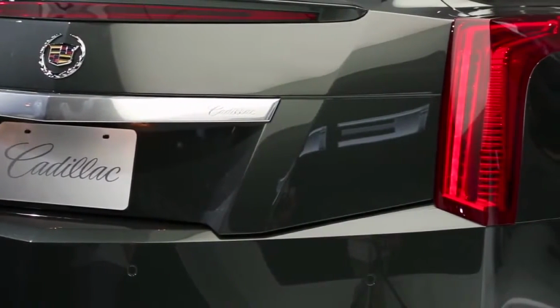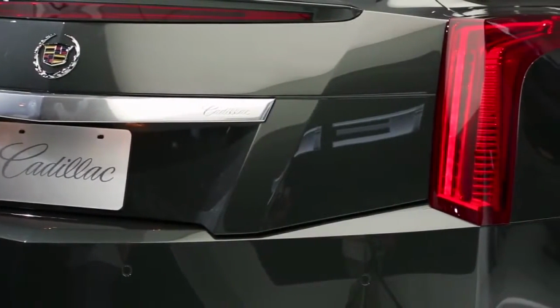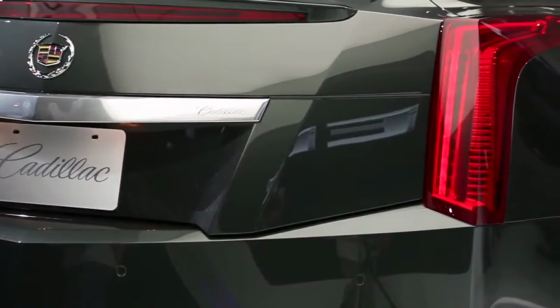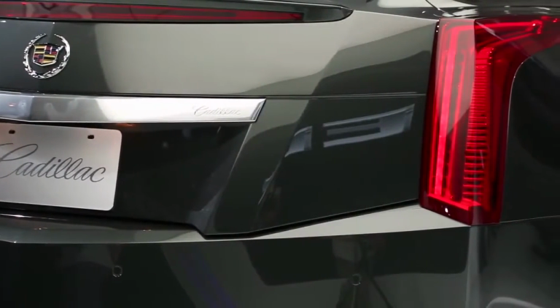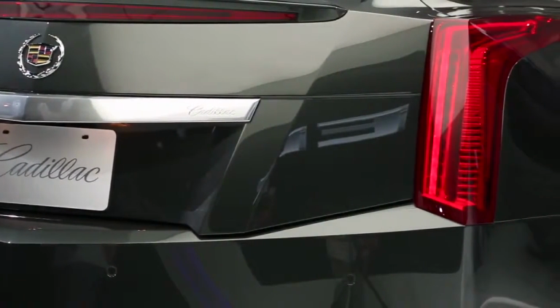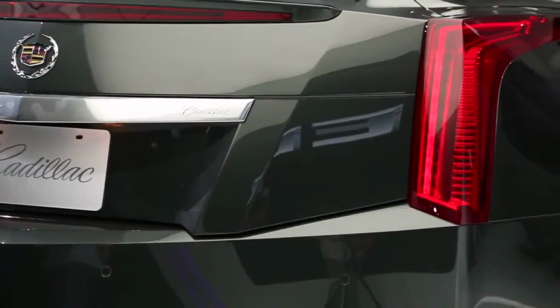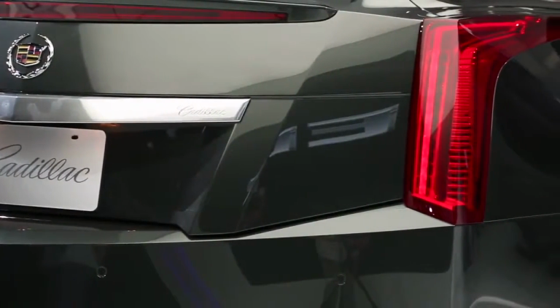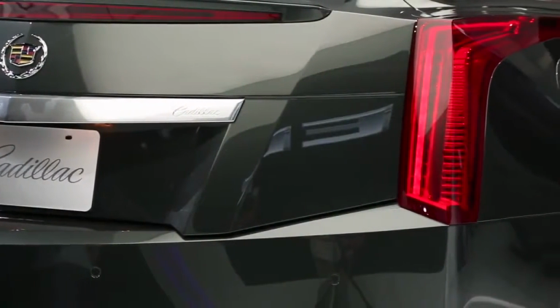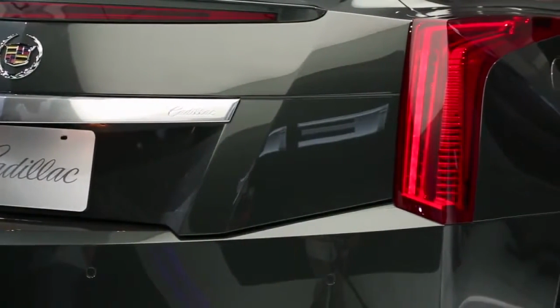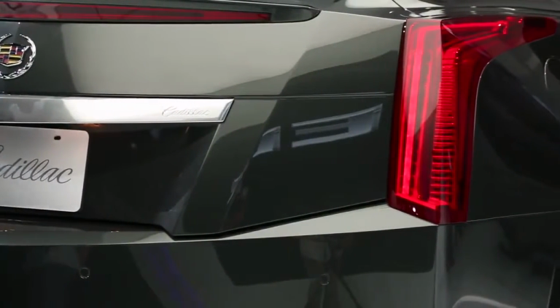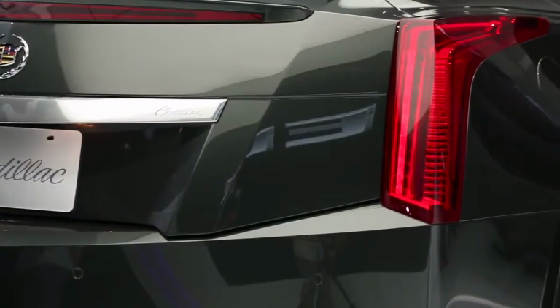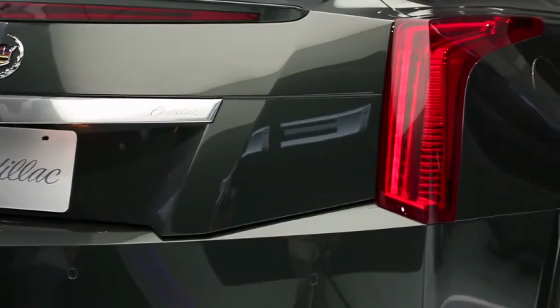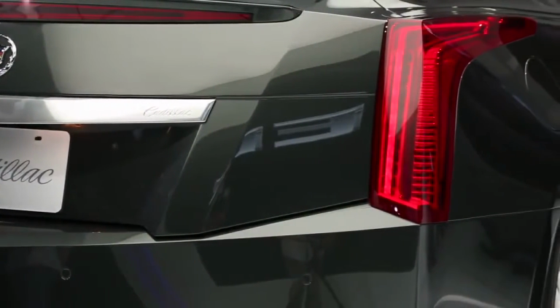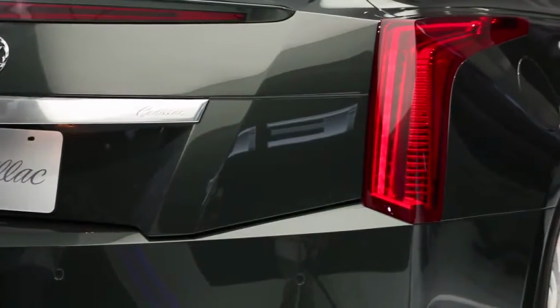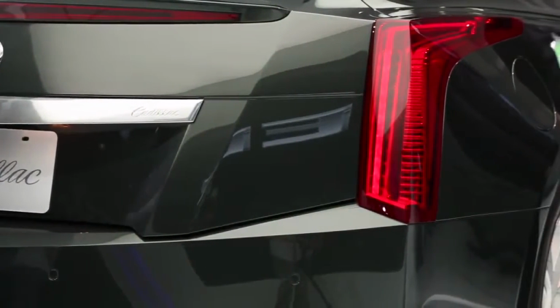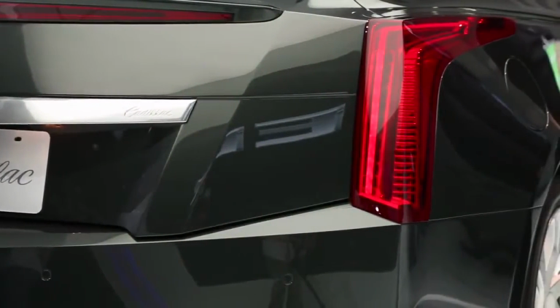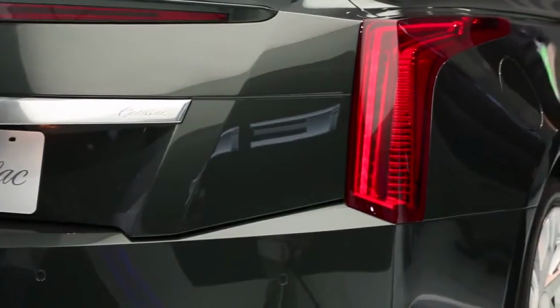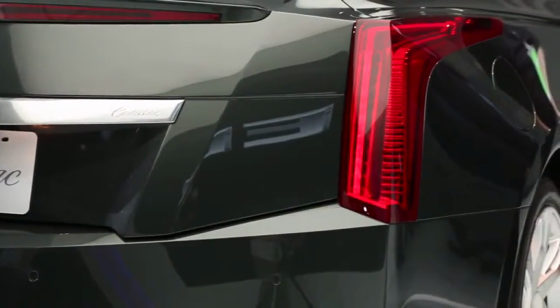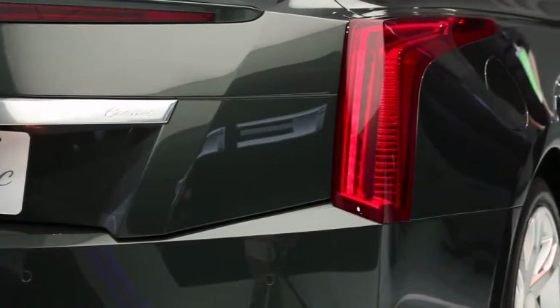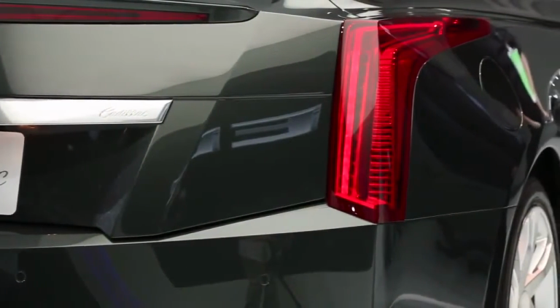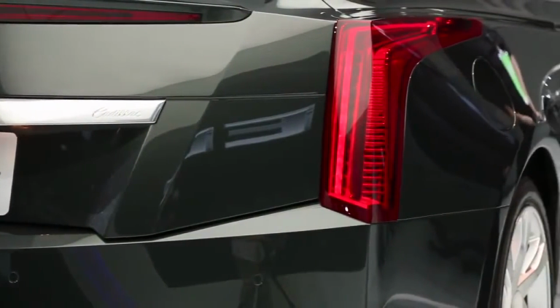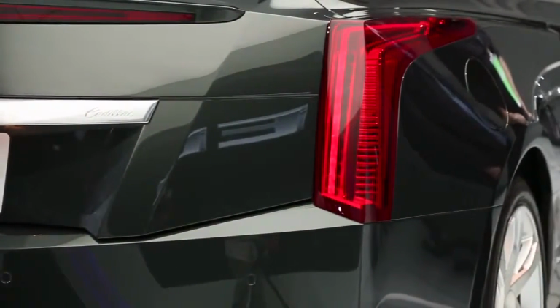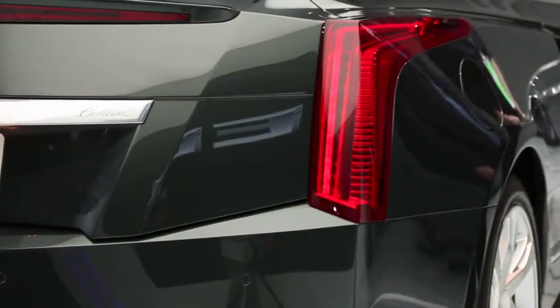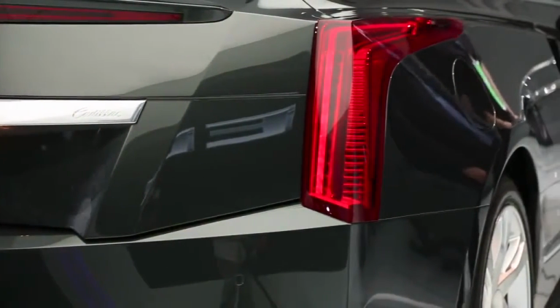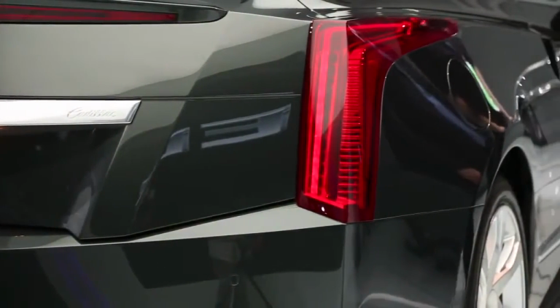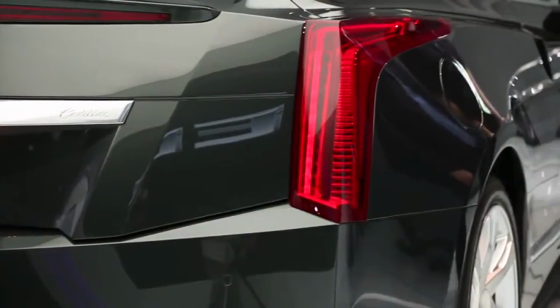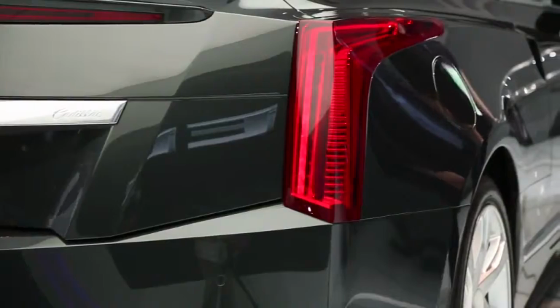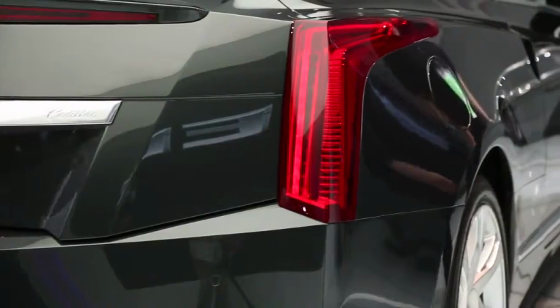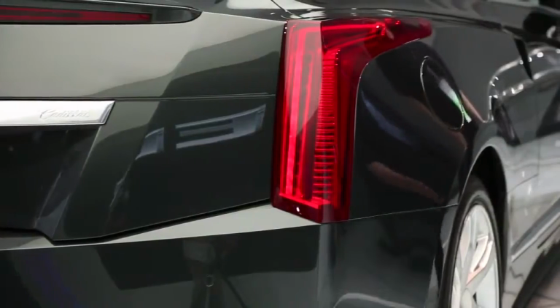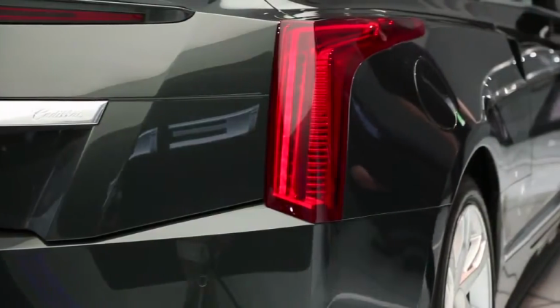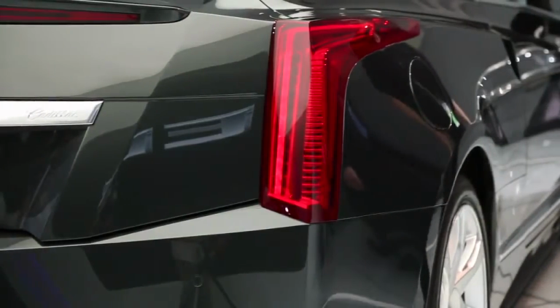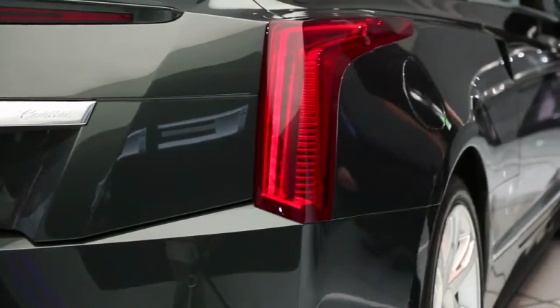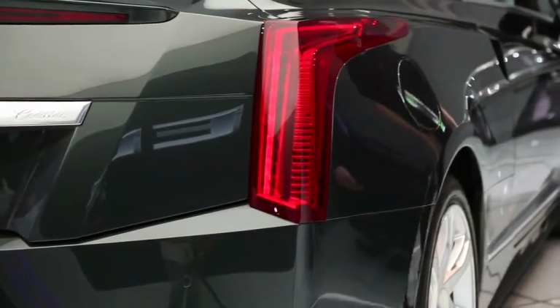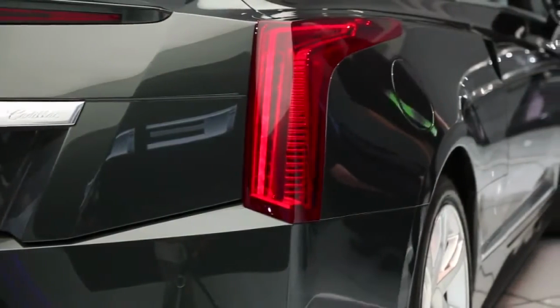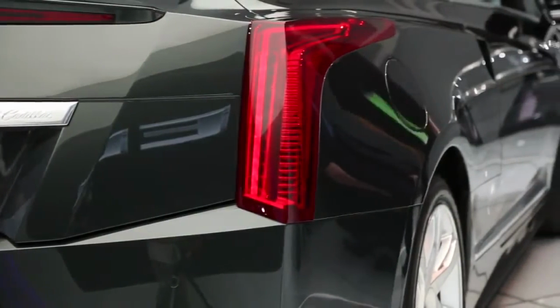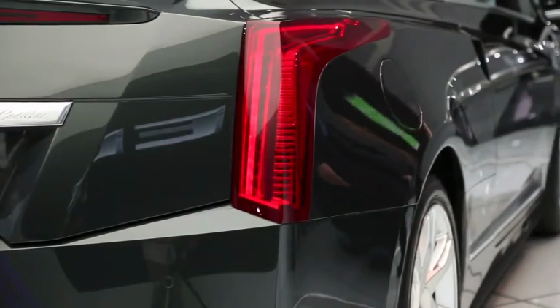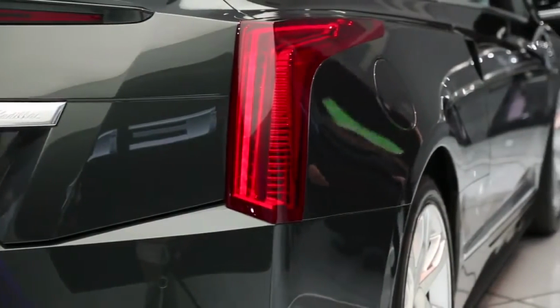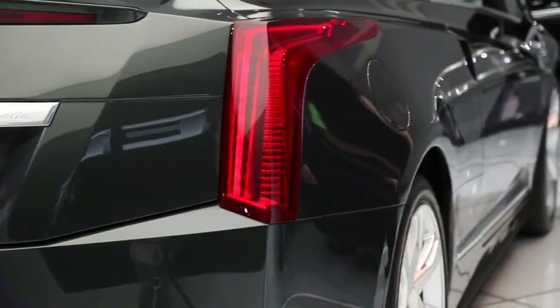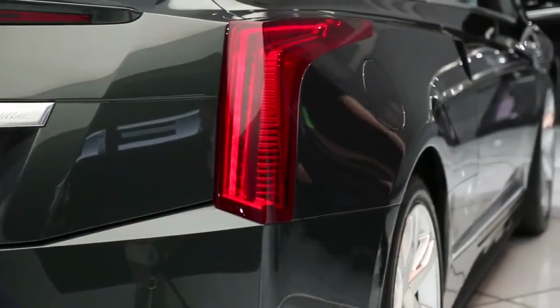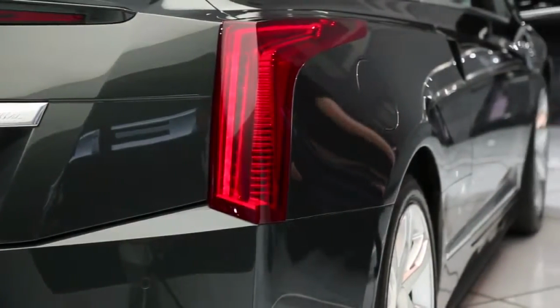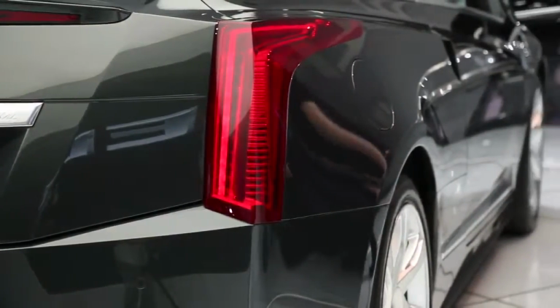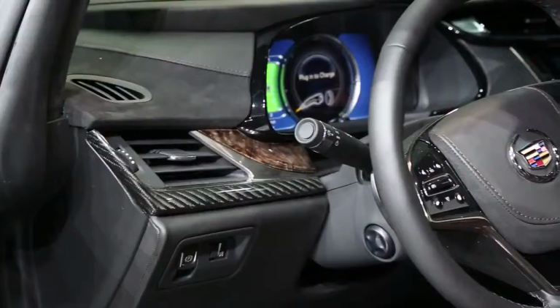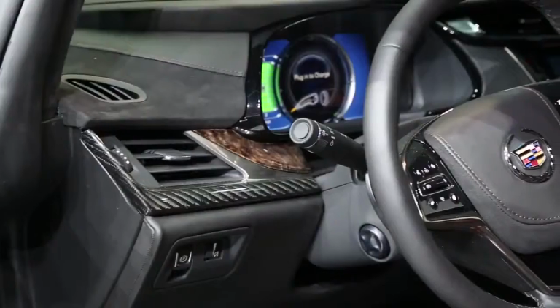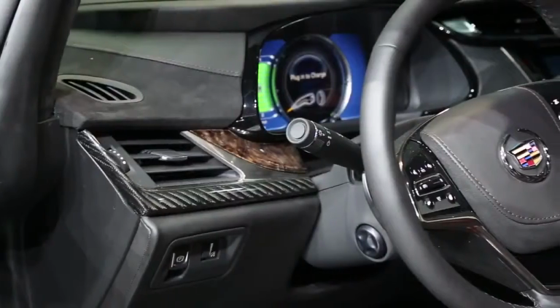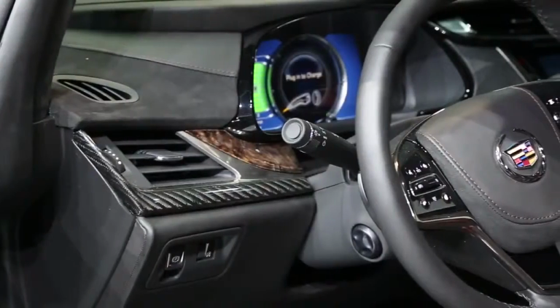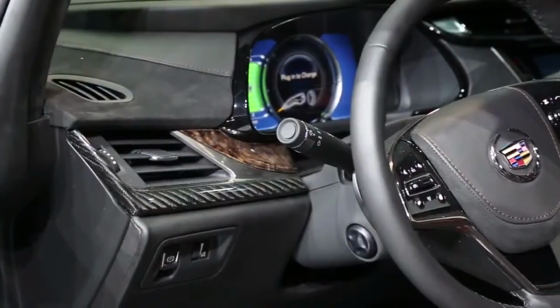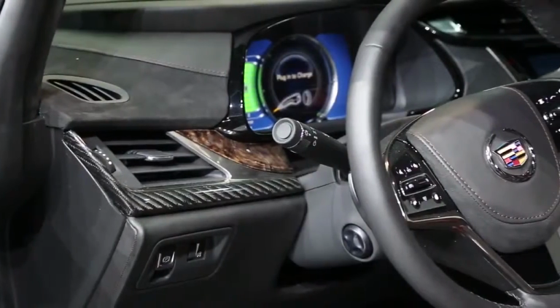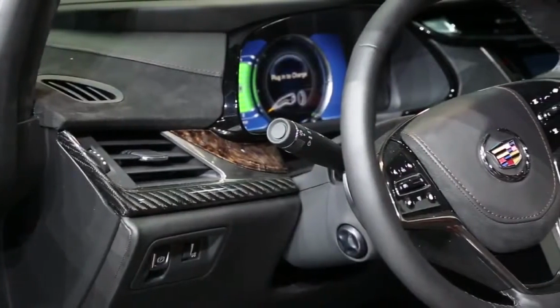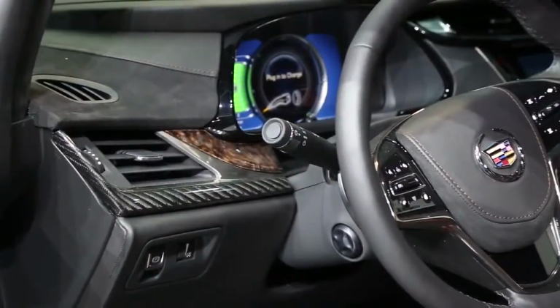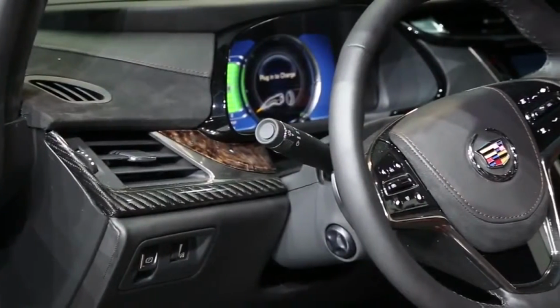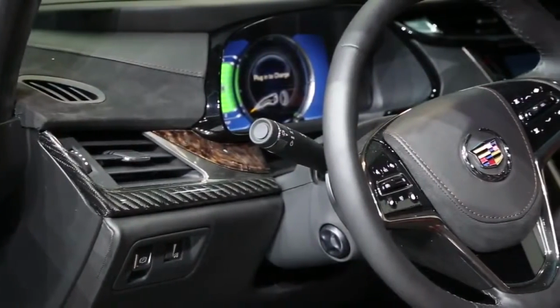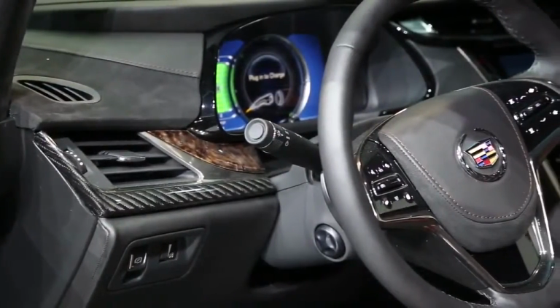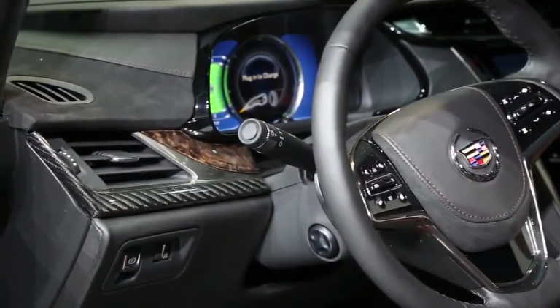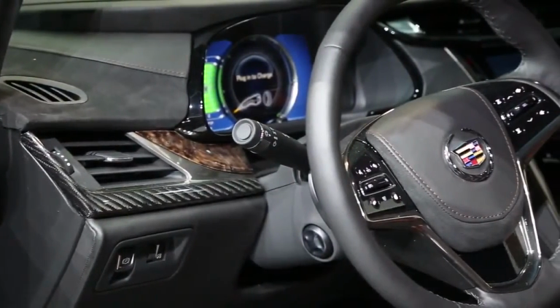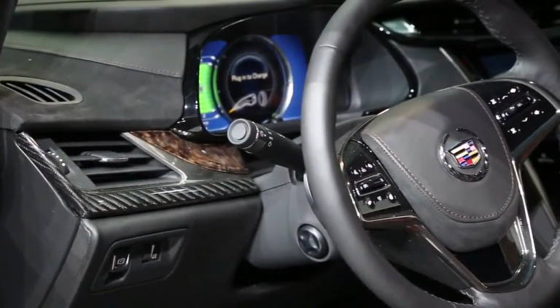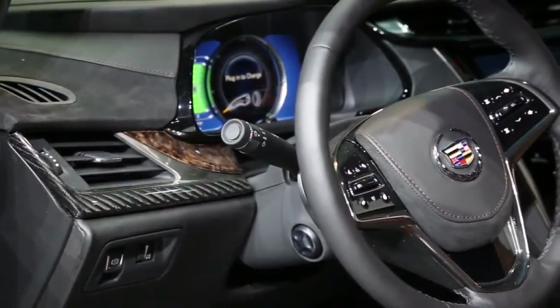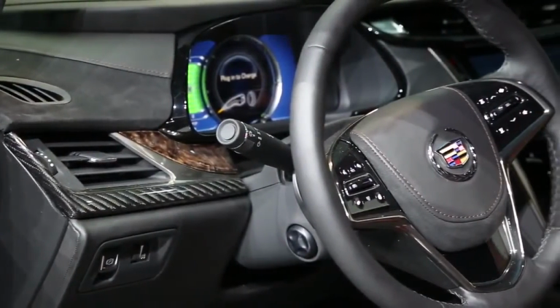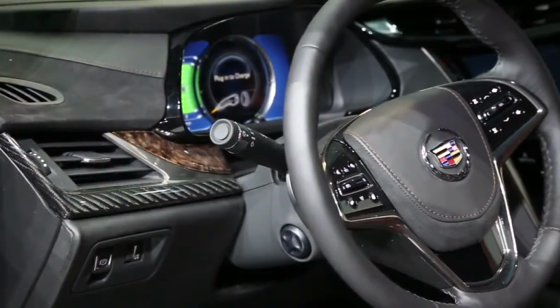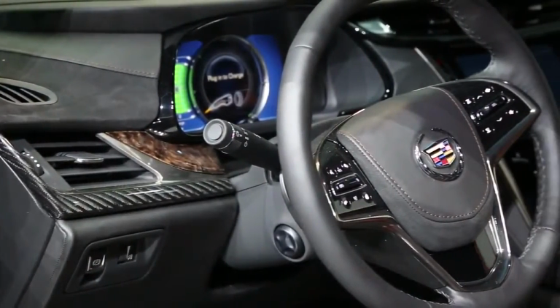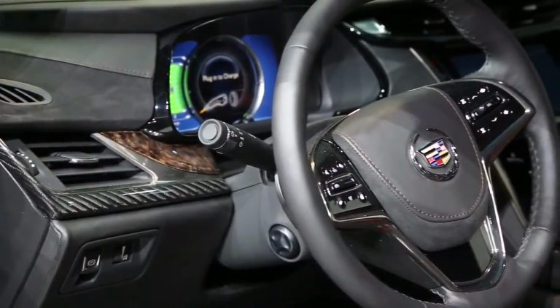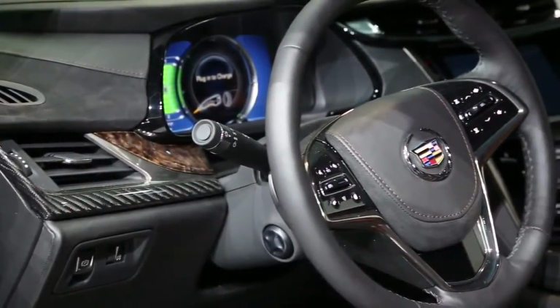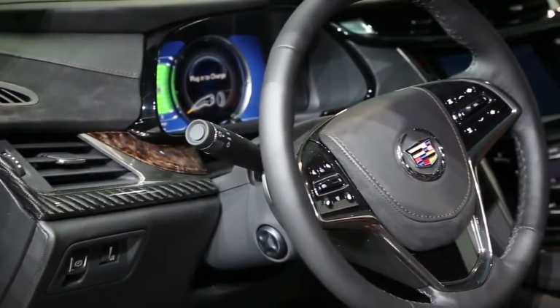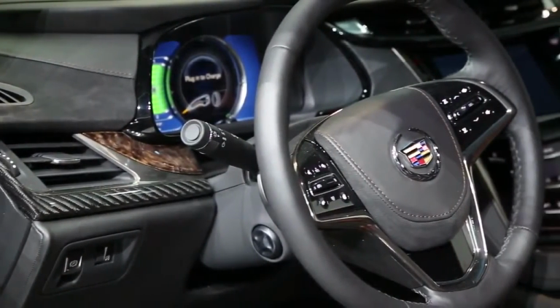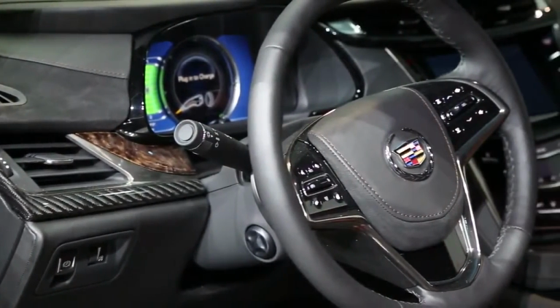The exterior features top-notch details such as jewel-like all-LED headlights and taillights, along with an egg-crate grille with active grille shutters.